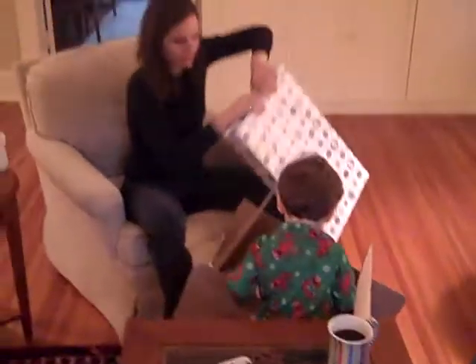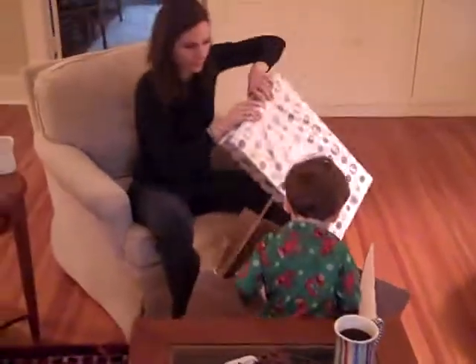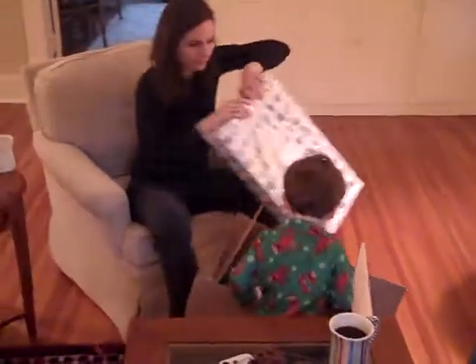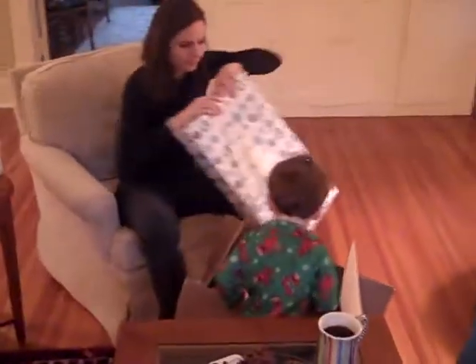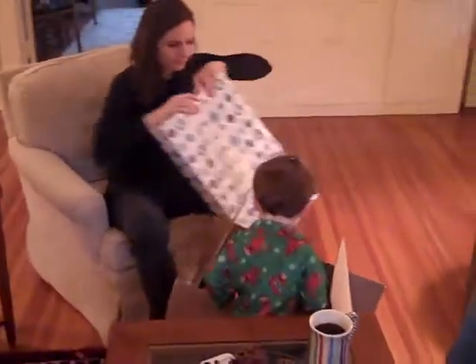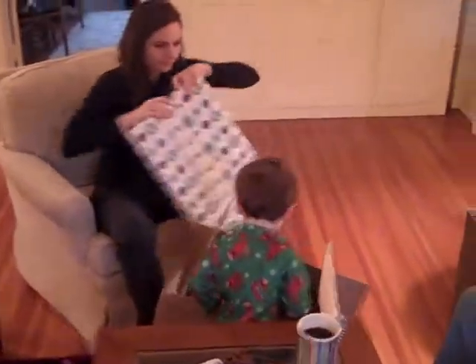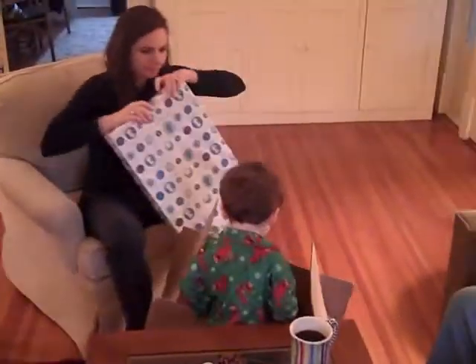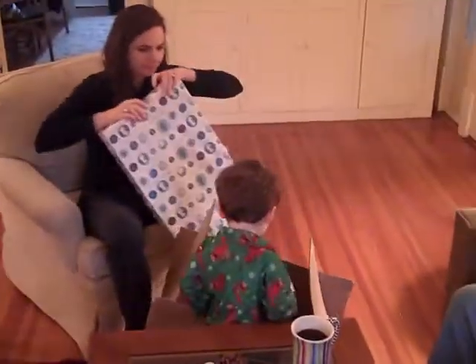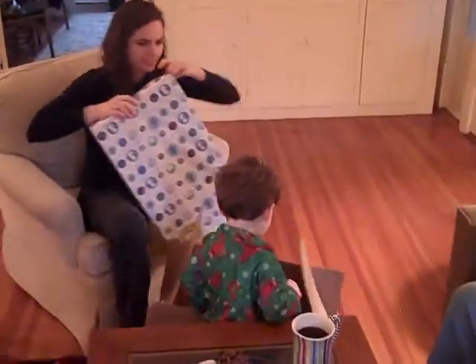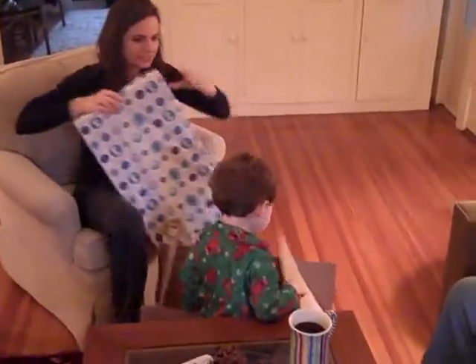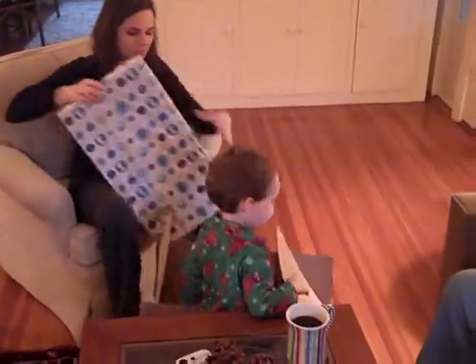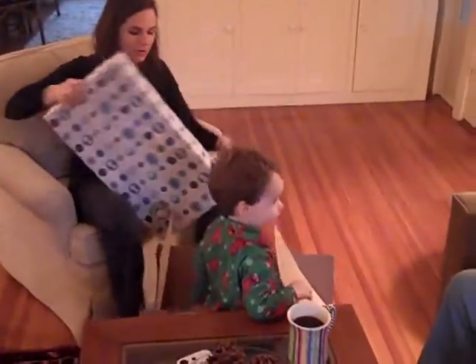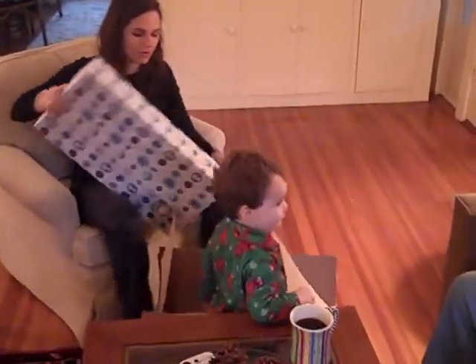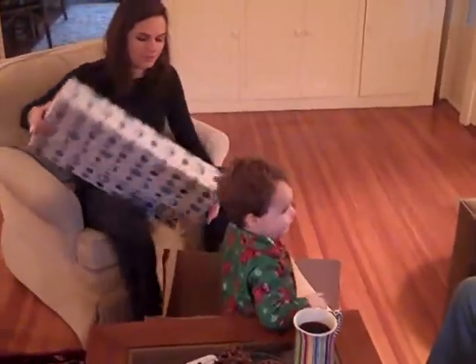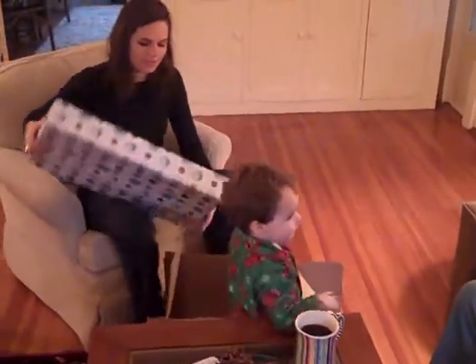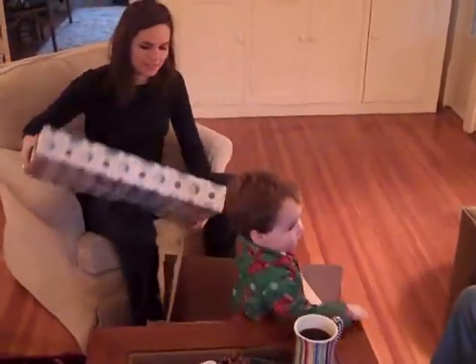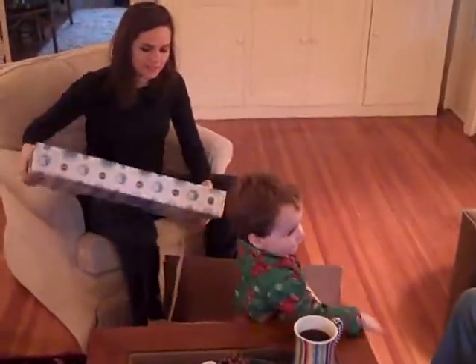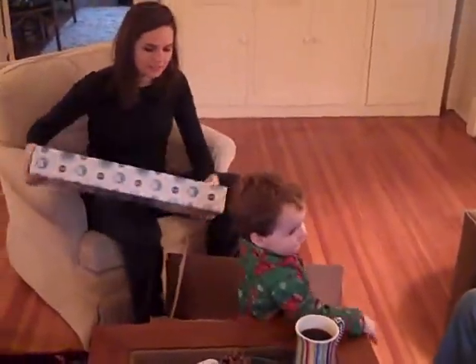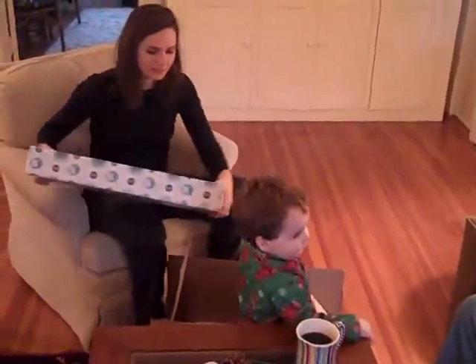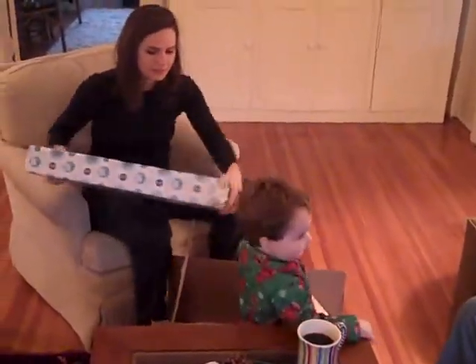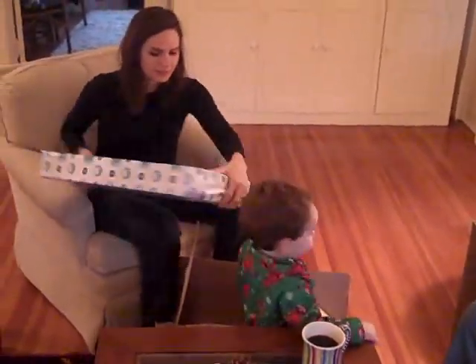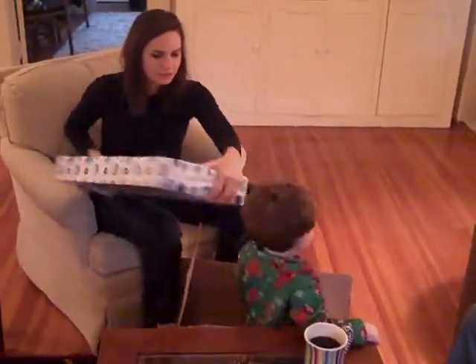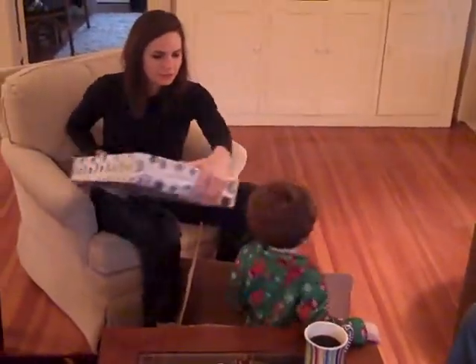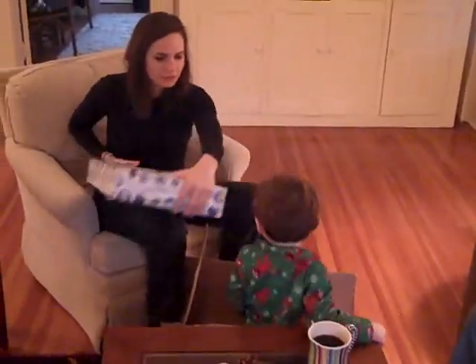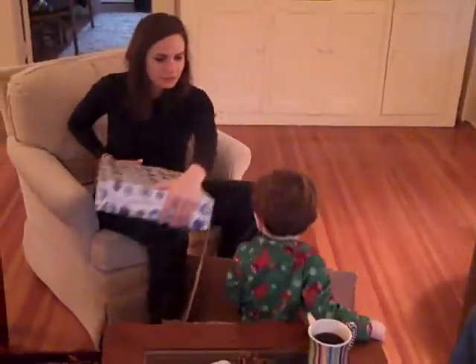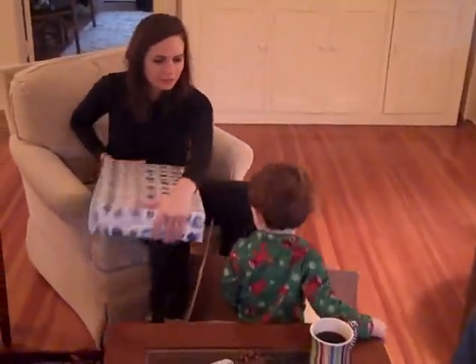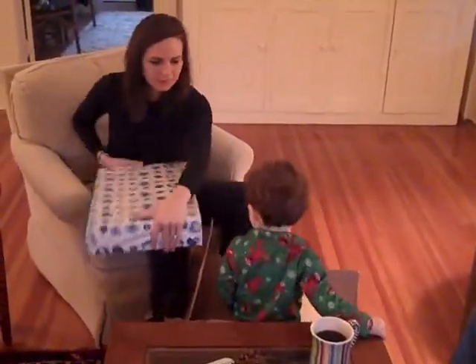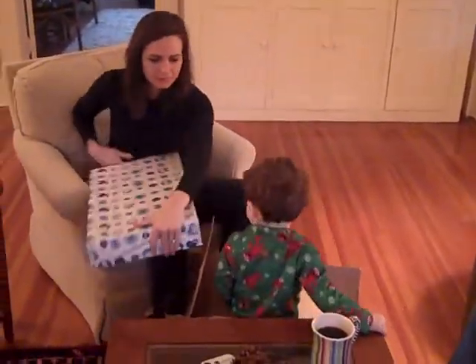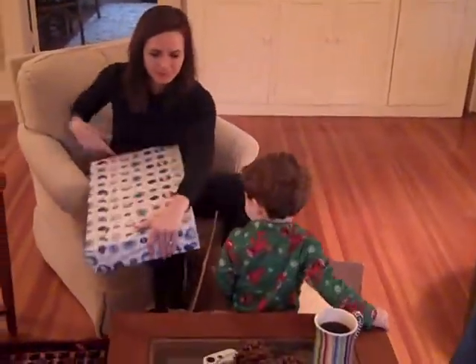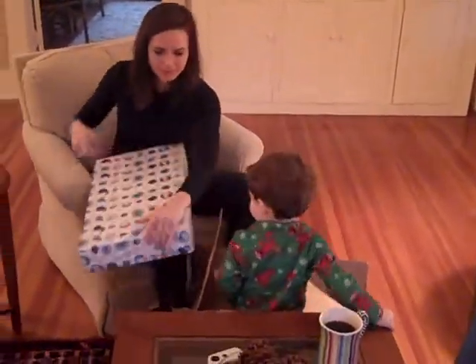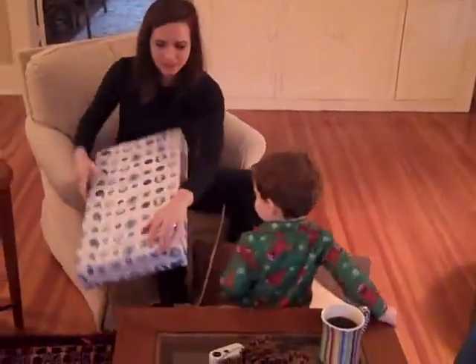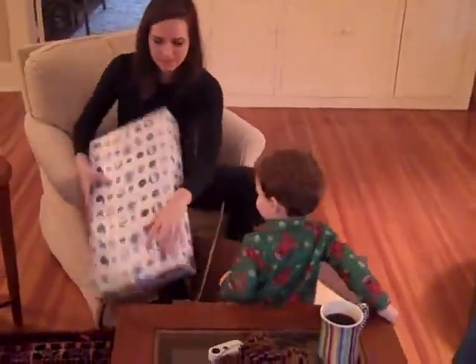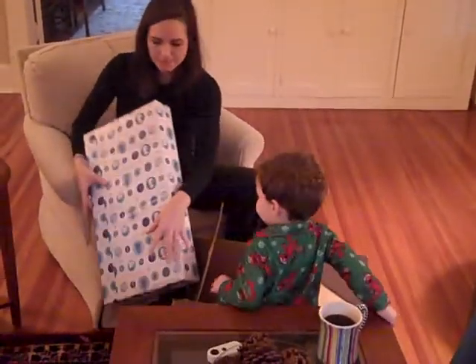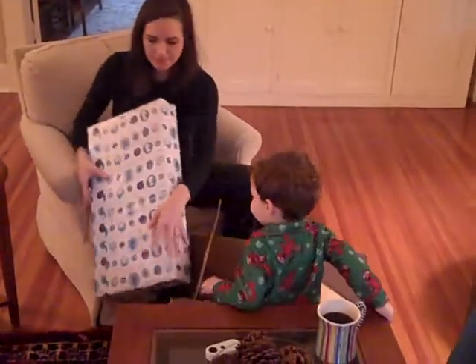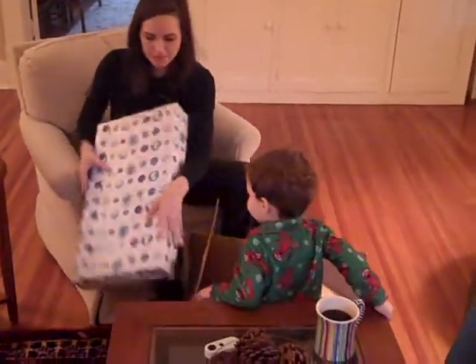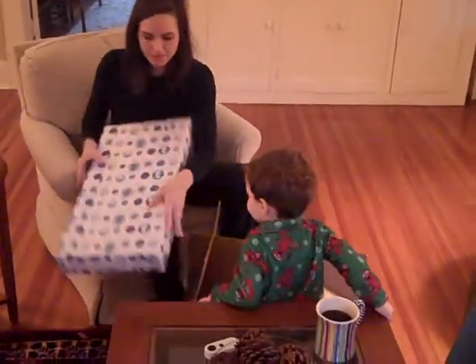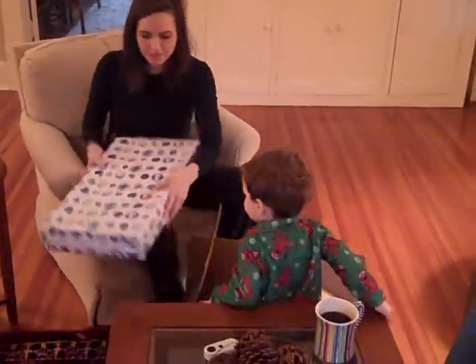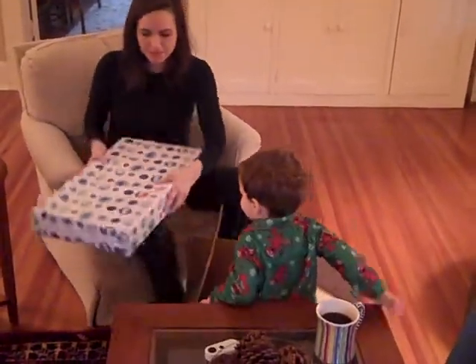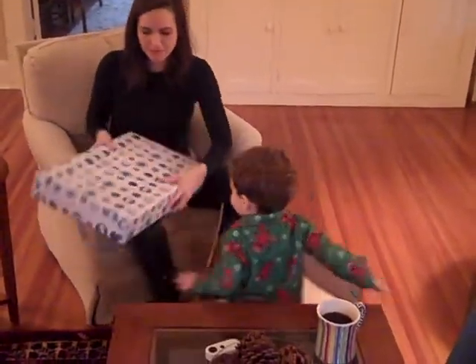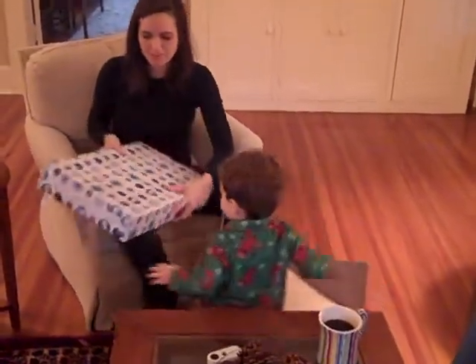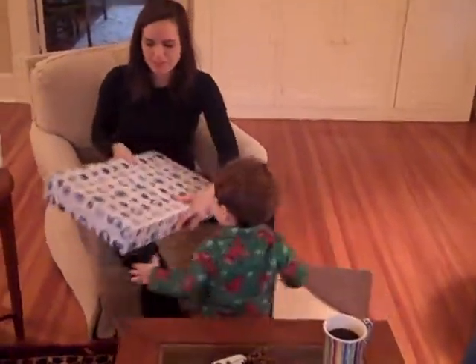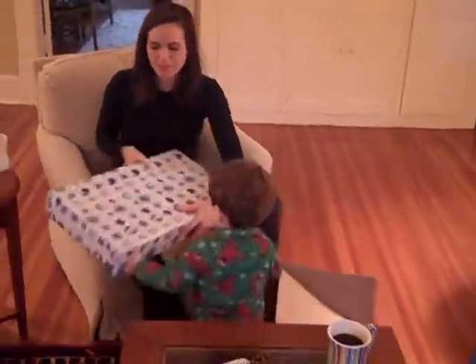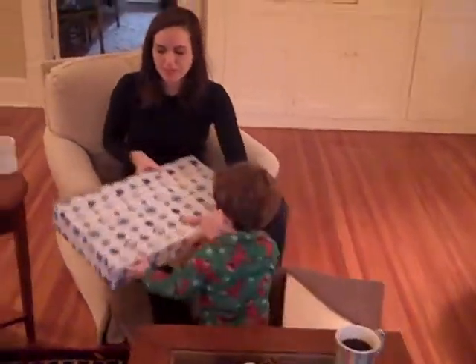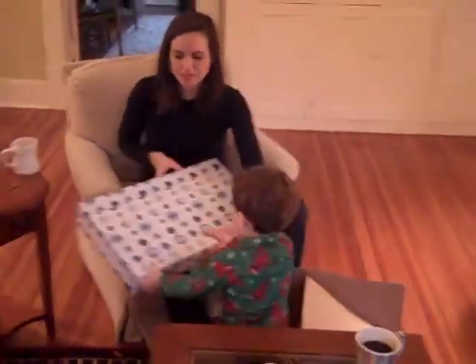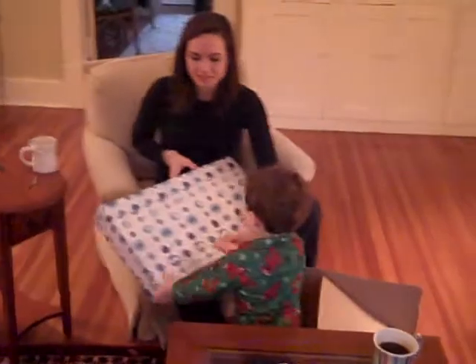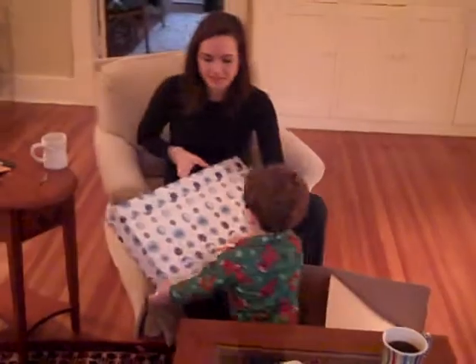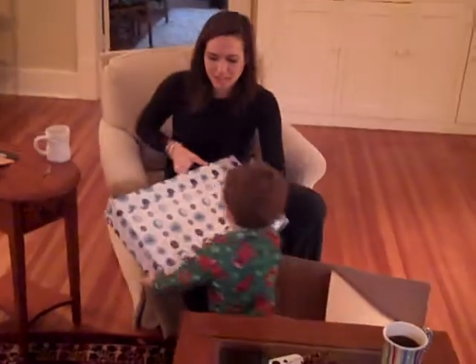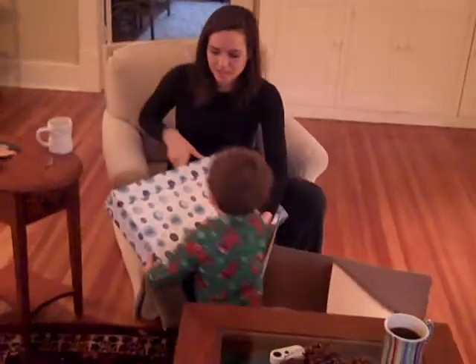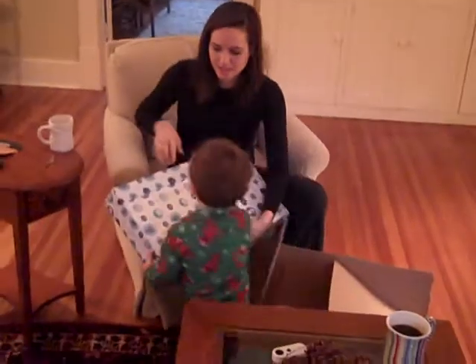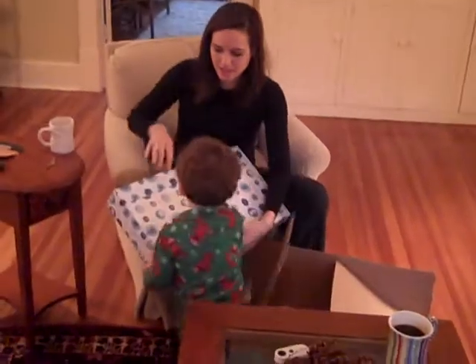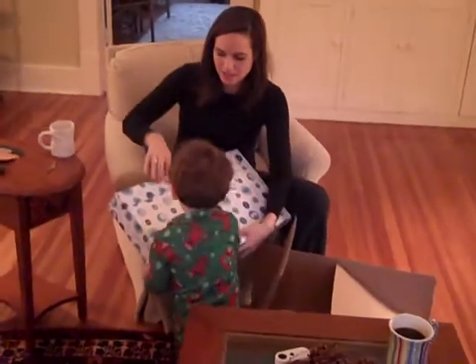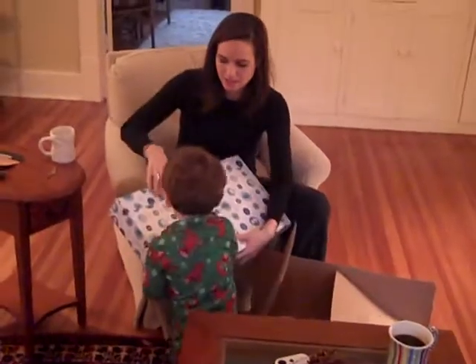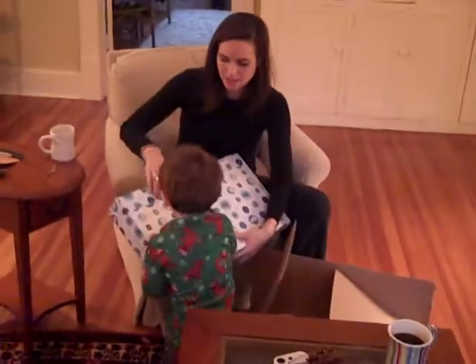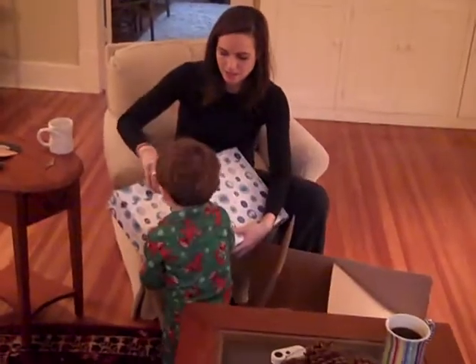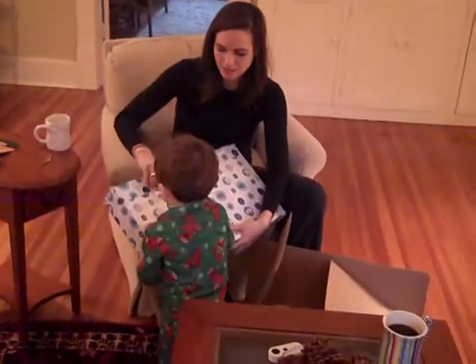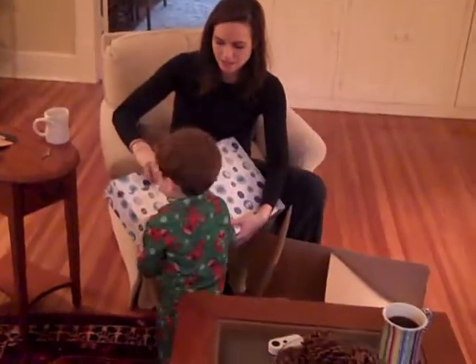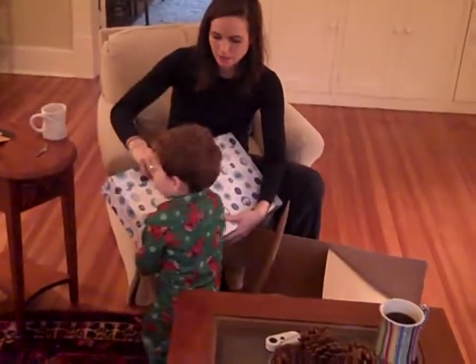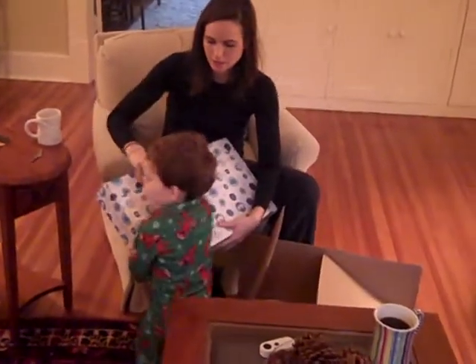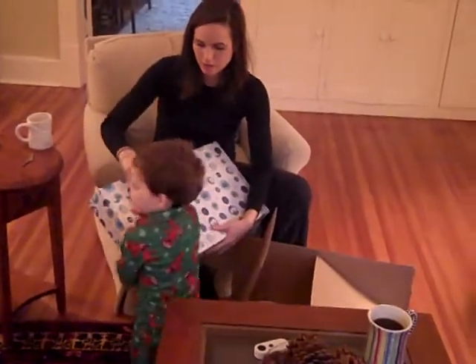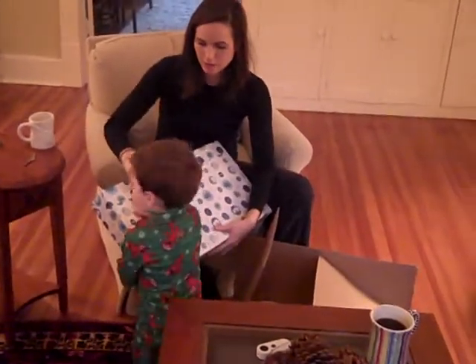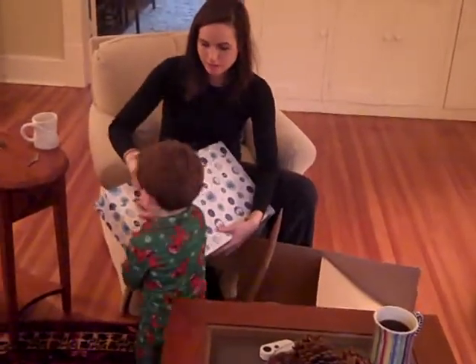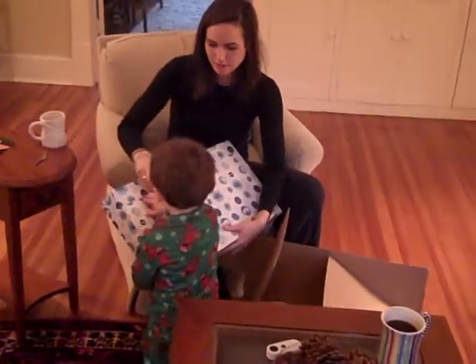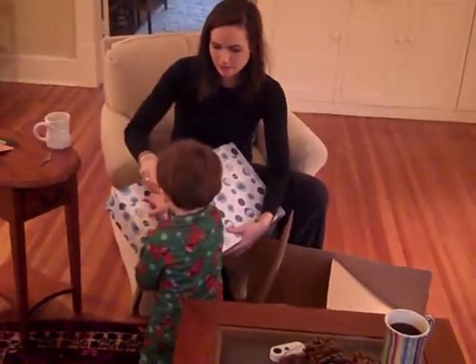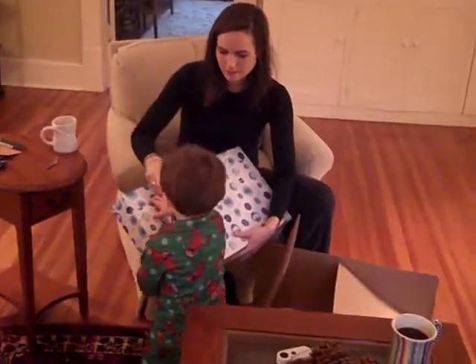Can you open this? Can you rip this paper? This is from your cousin Andy. Can you rip this?